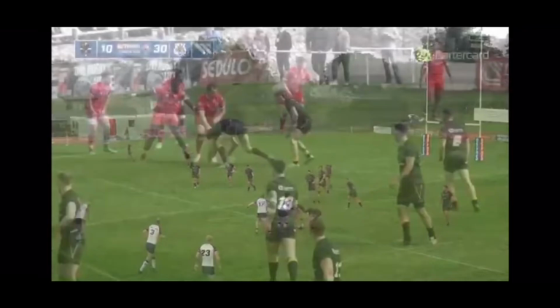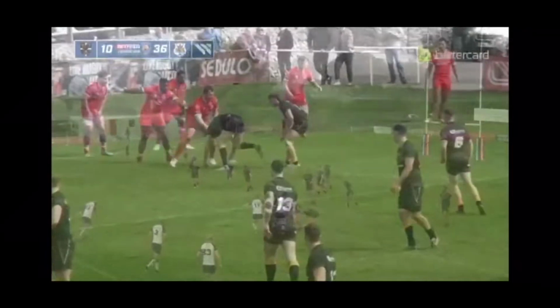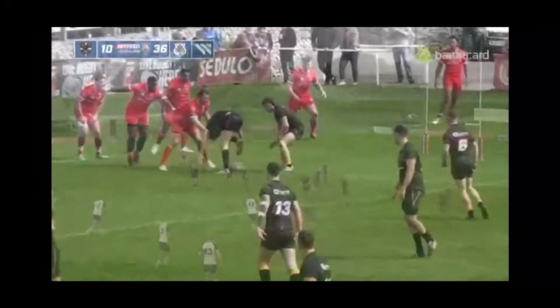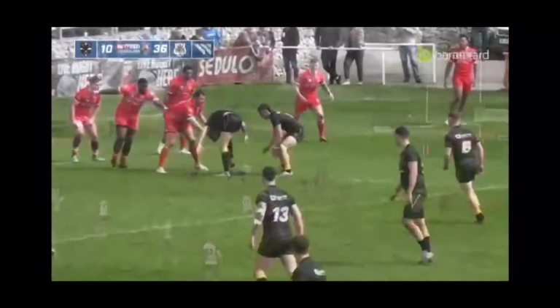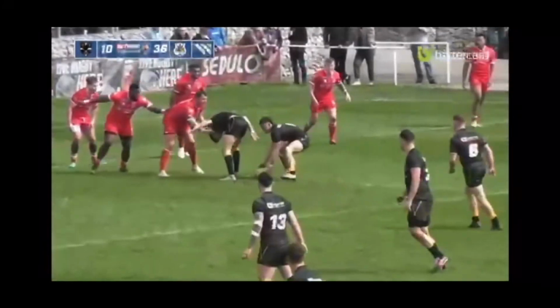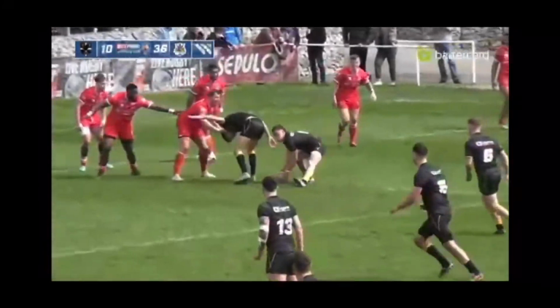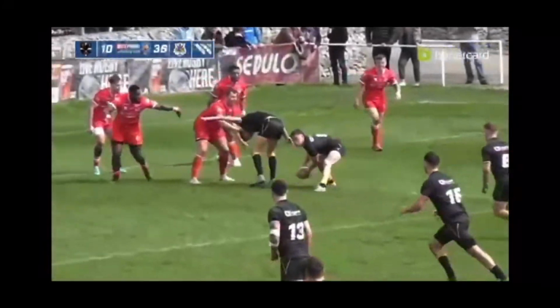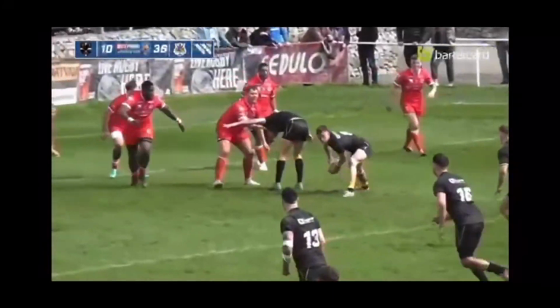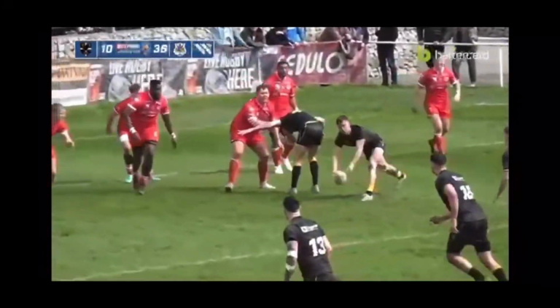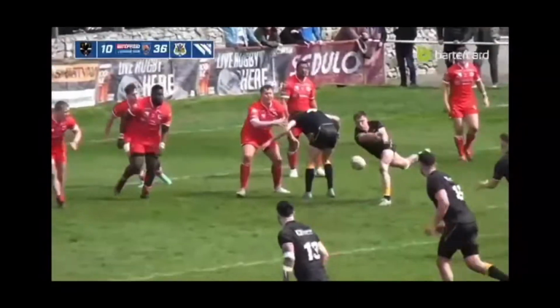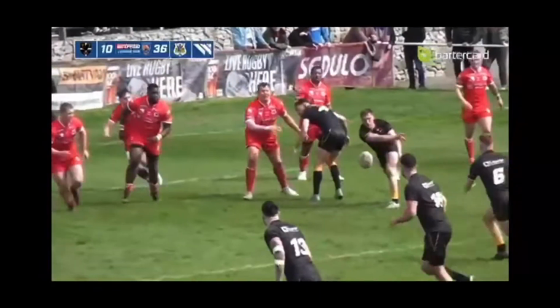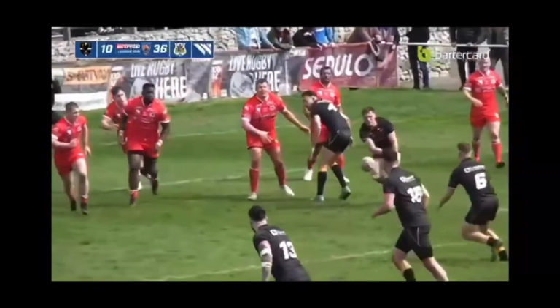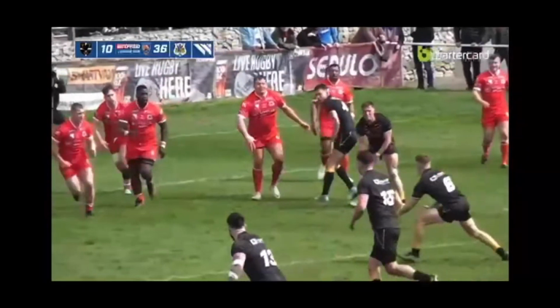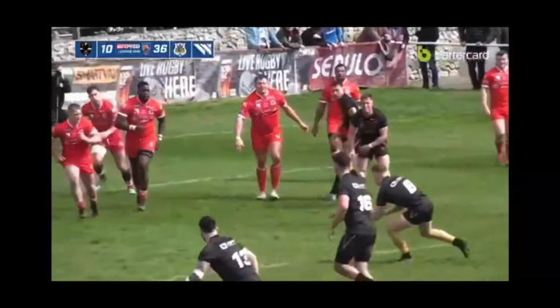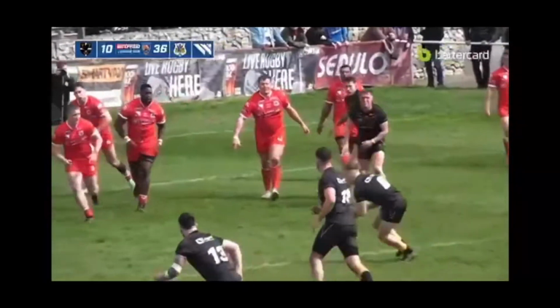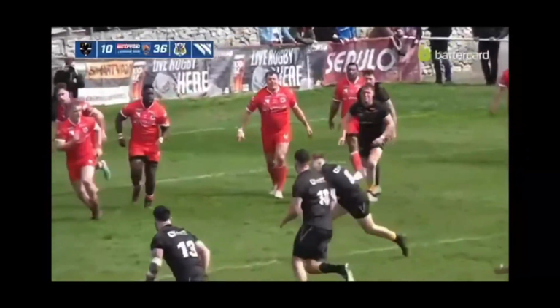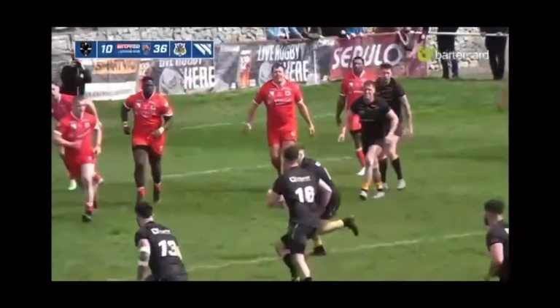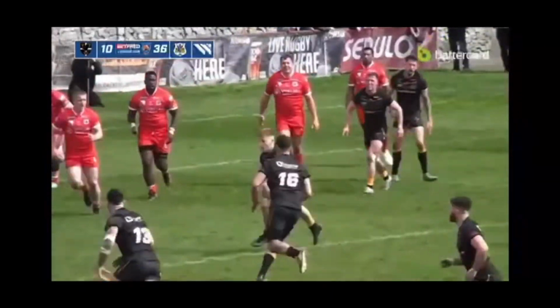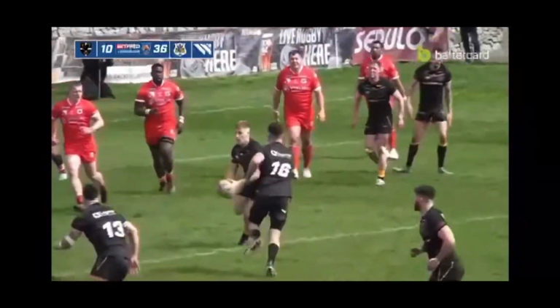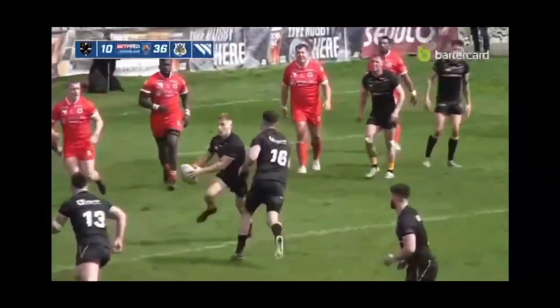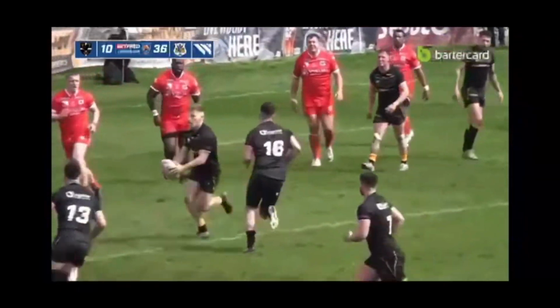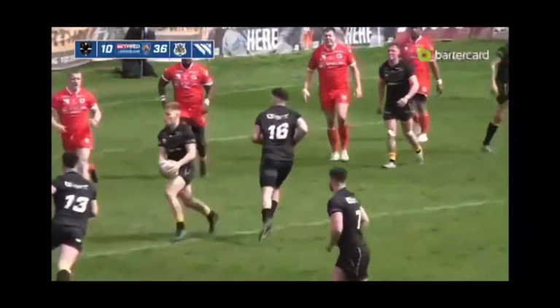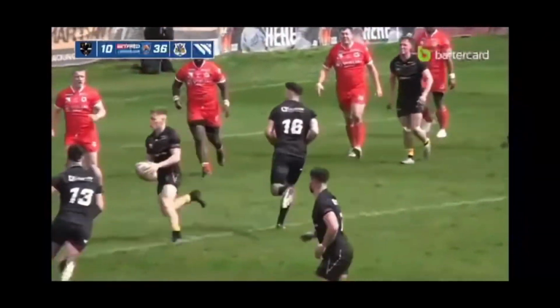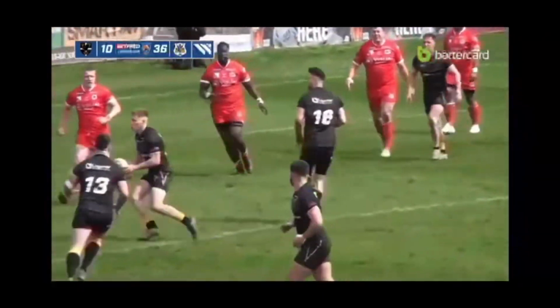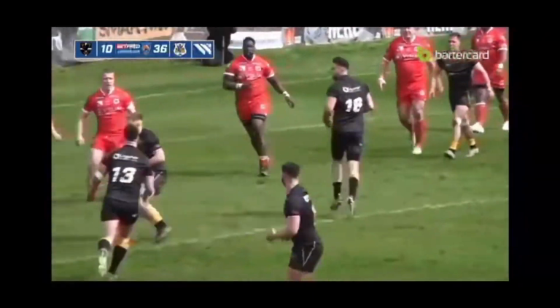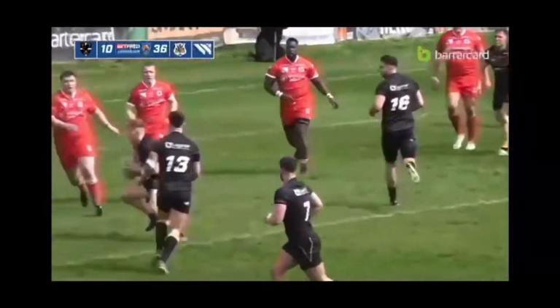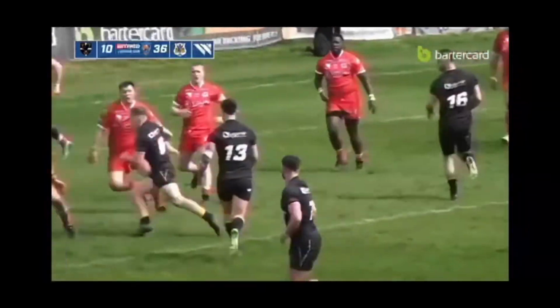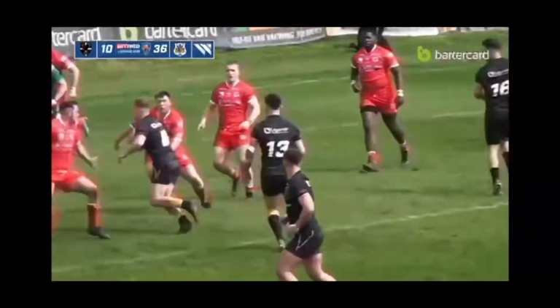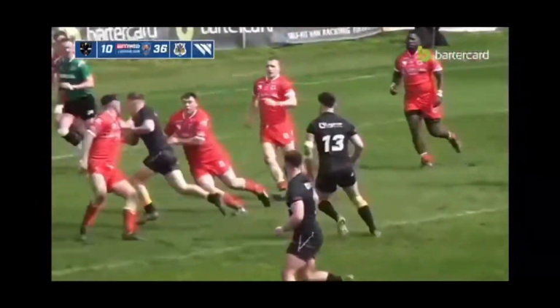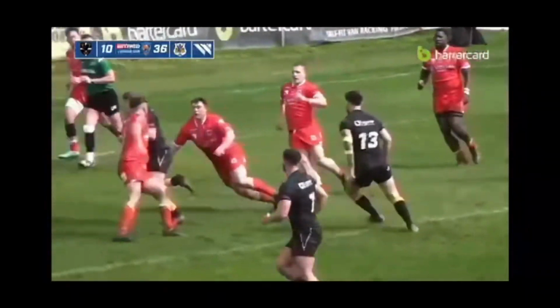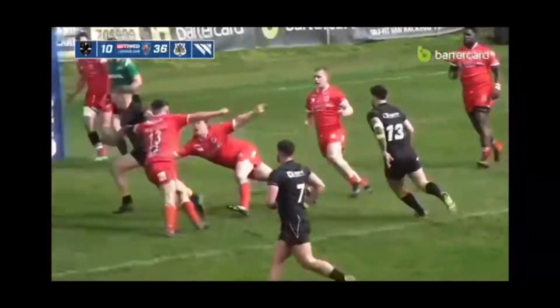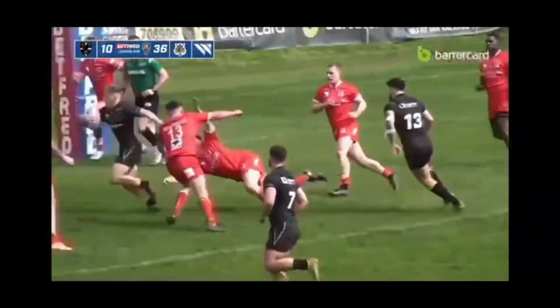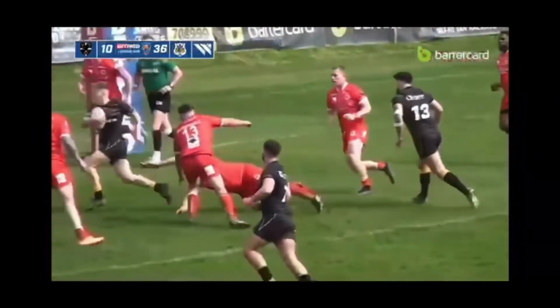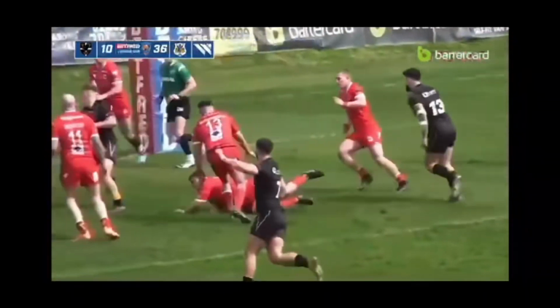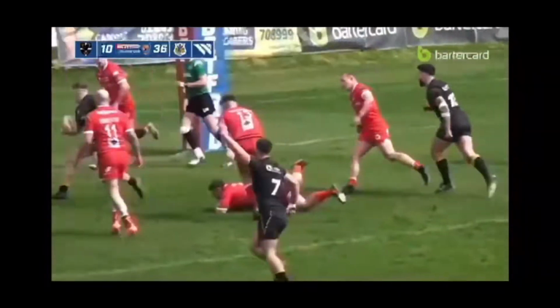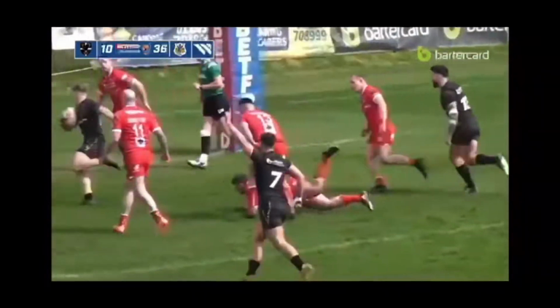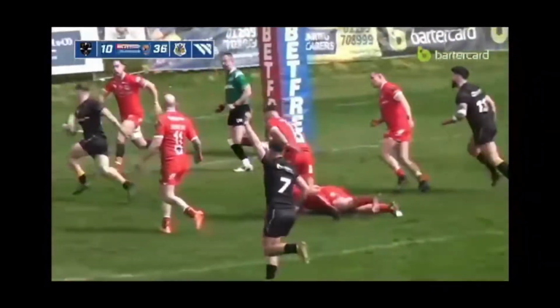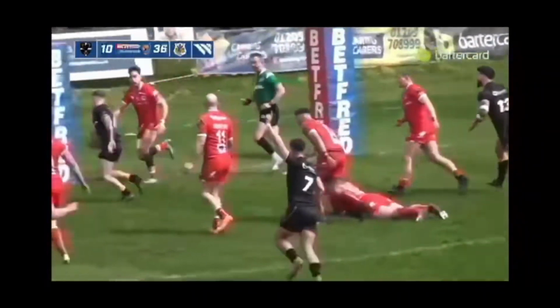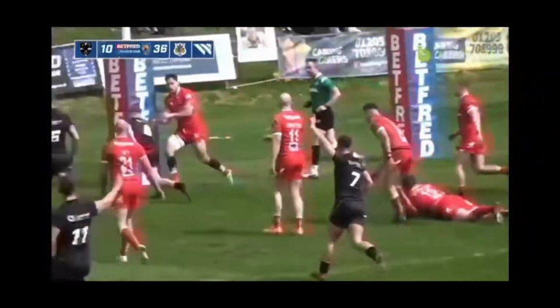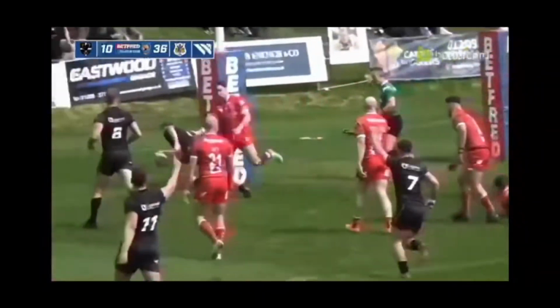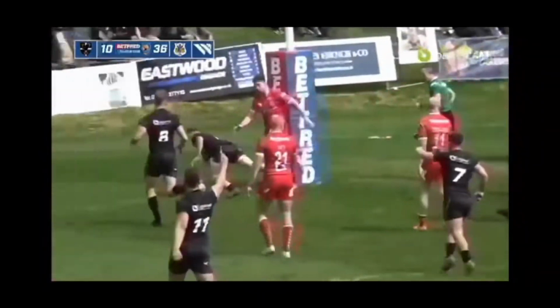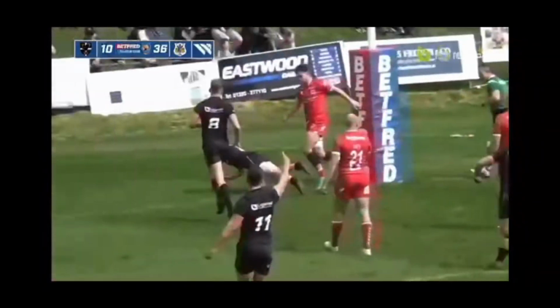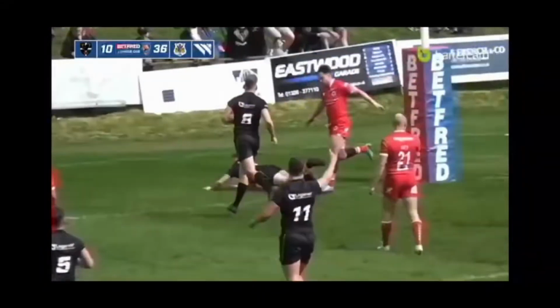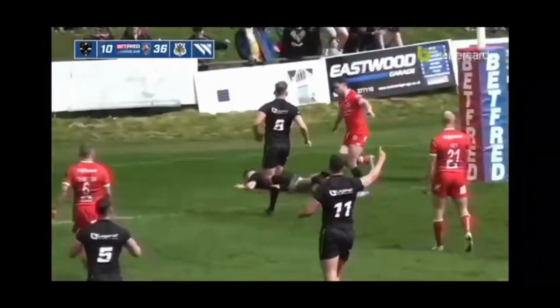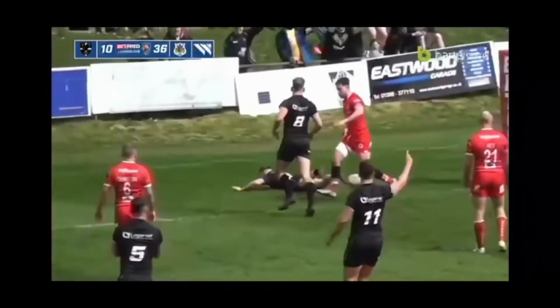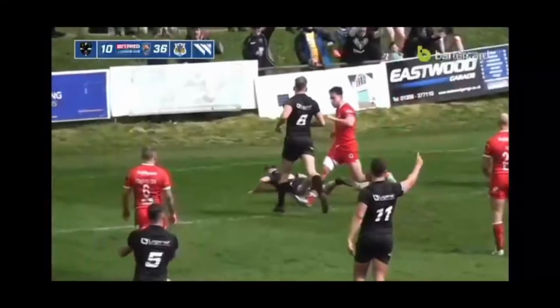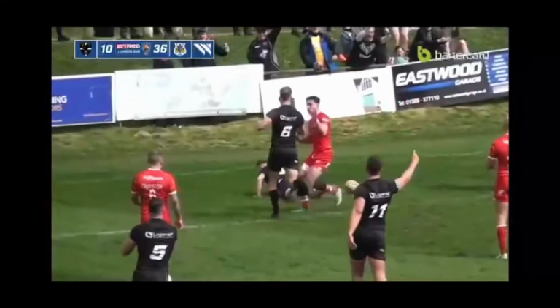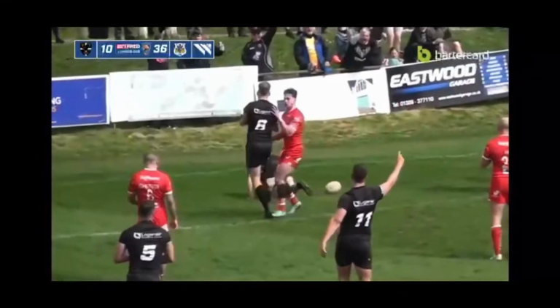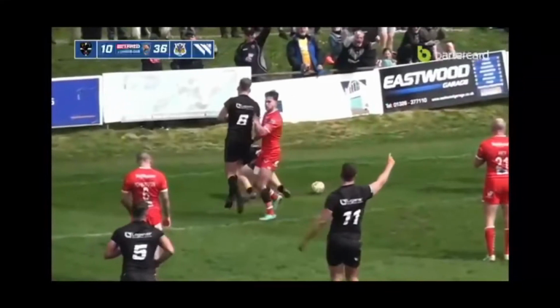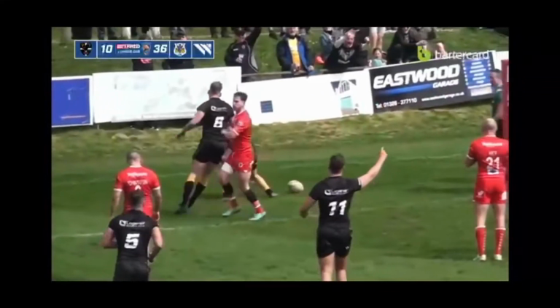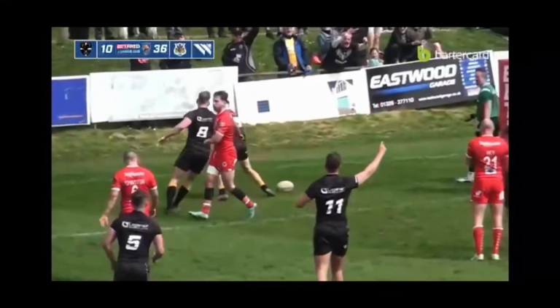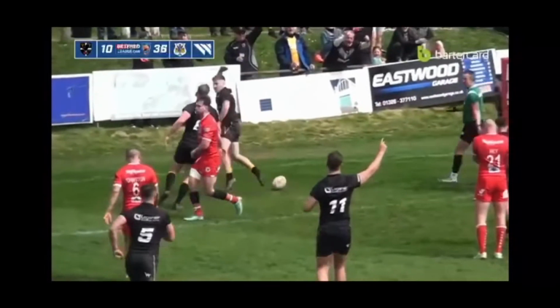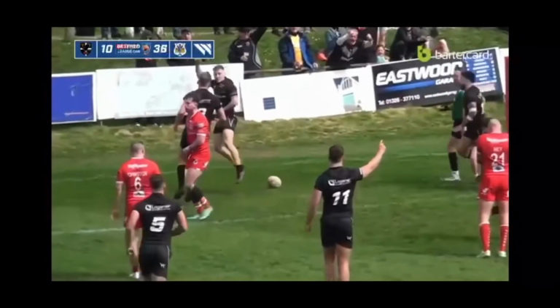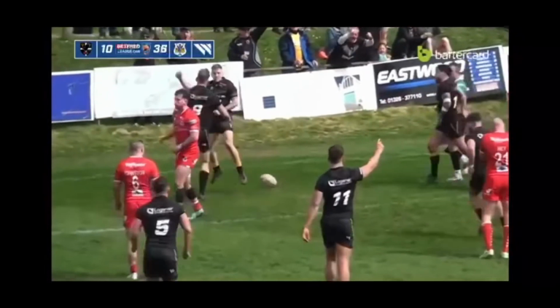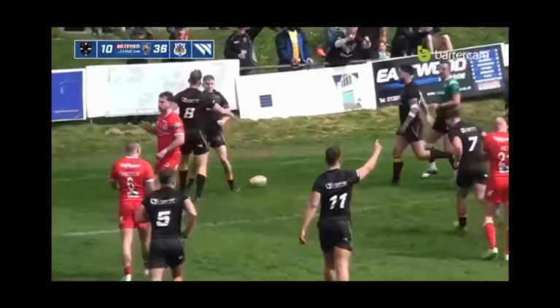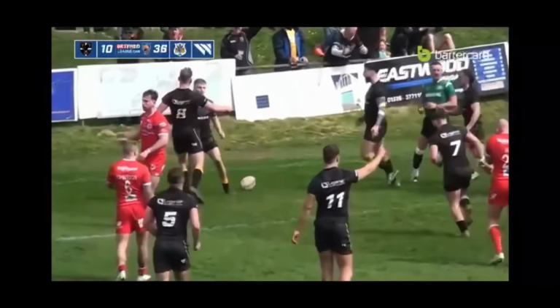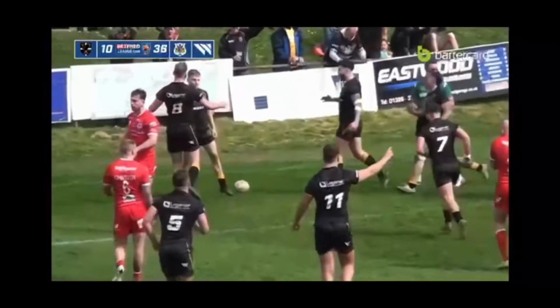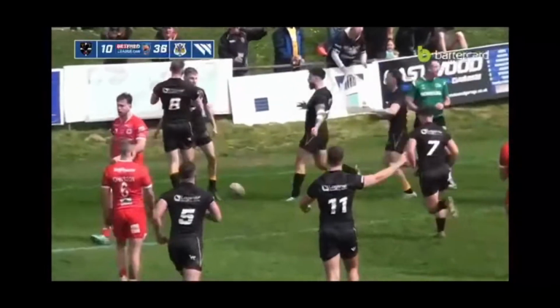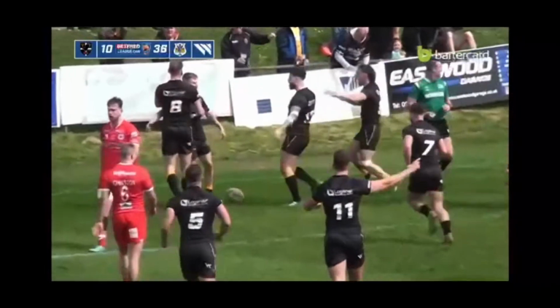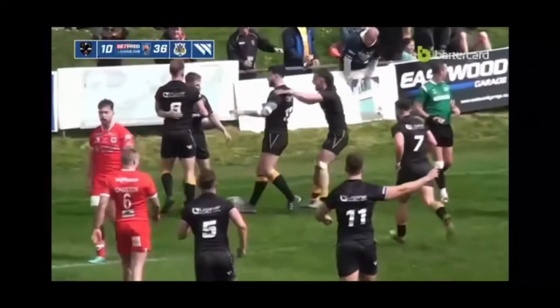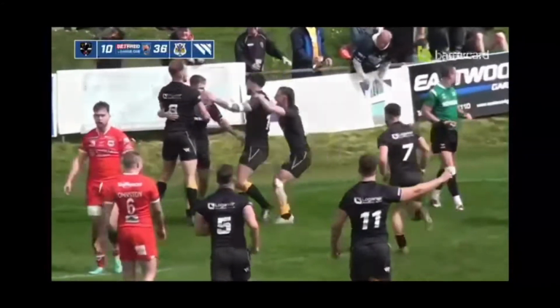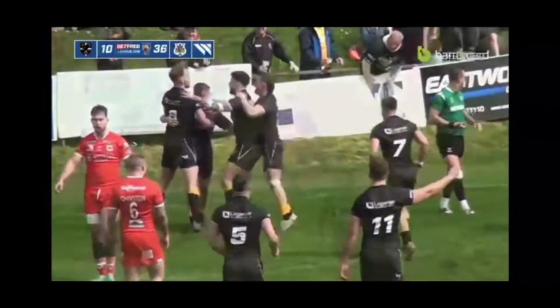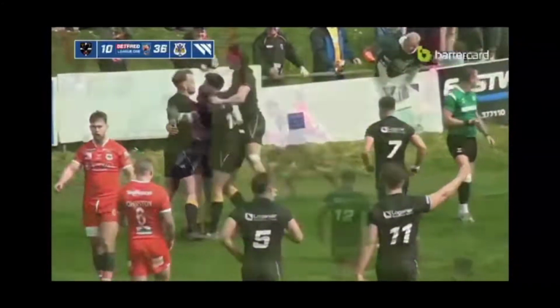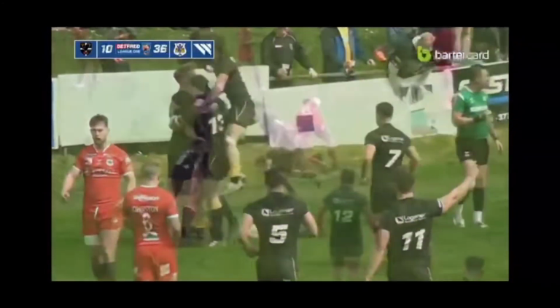Collins — here's Brown. Brown runs across, great step from Brown. Brown's in again! Brilliant try, second down.